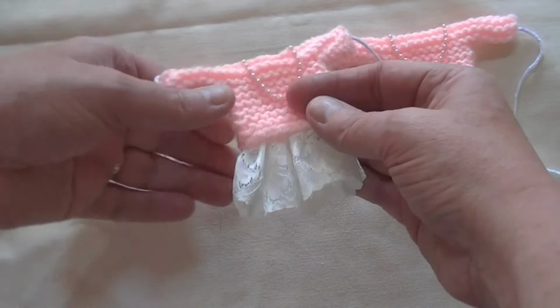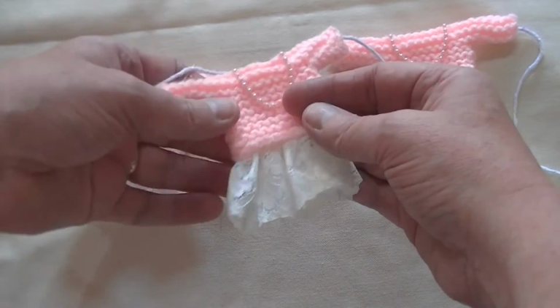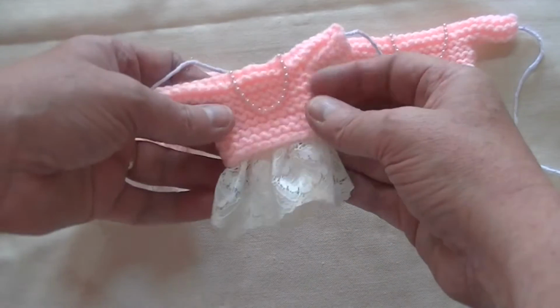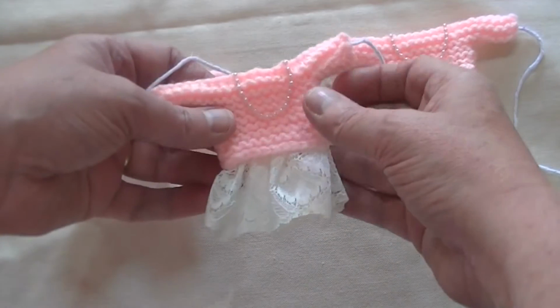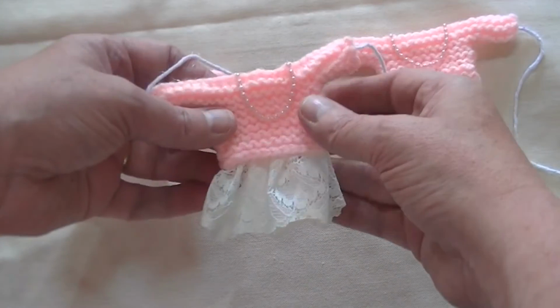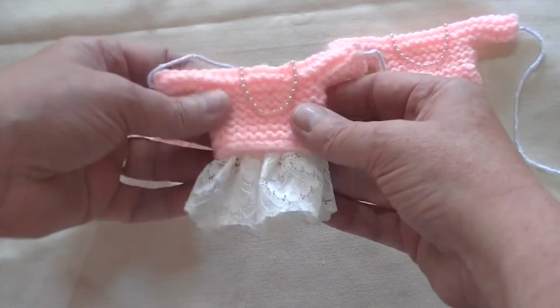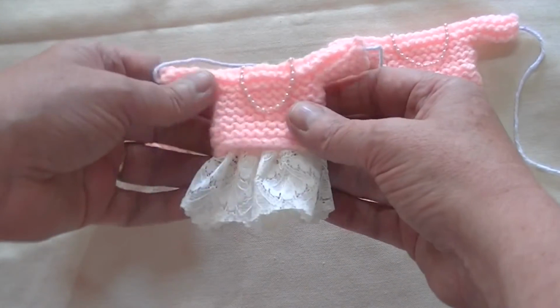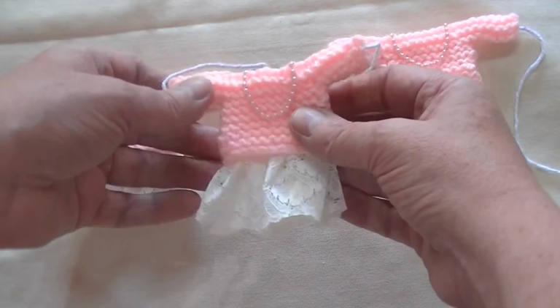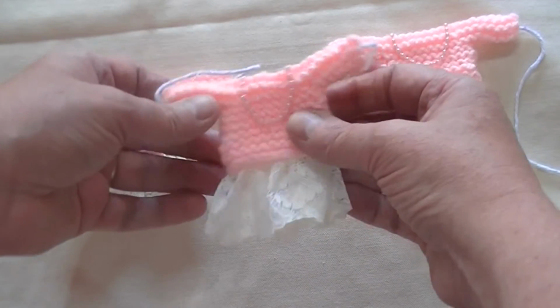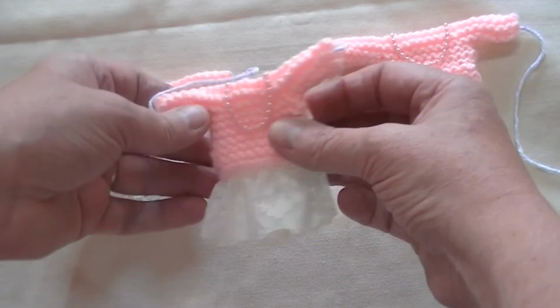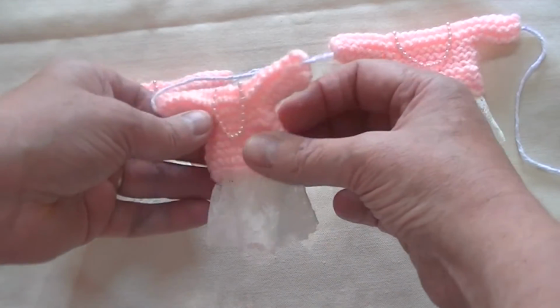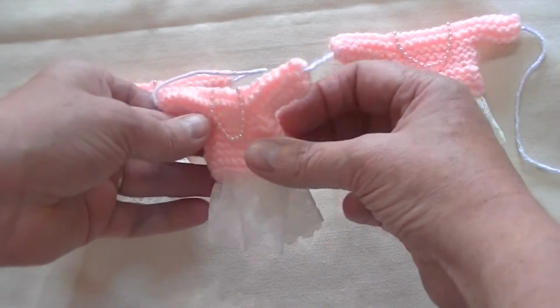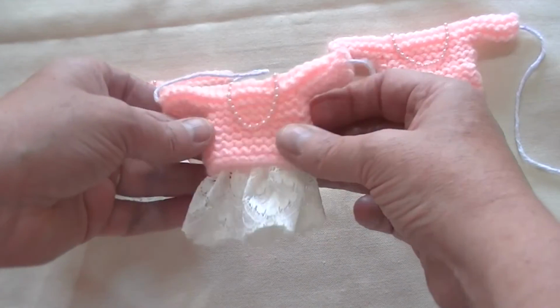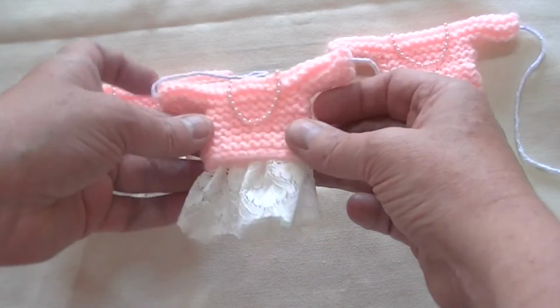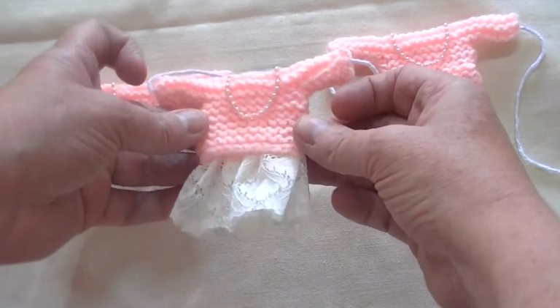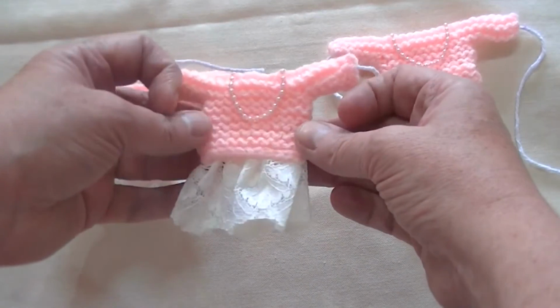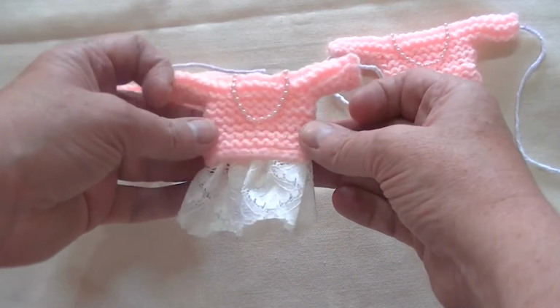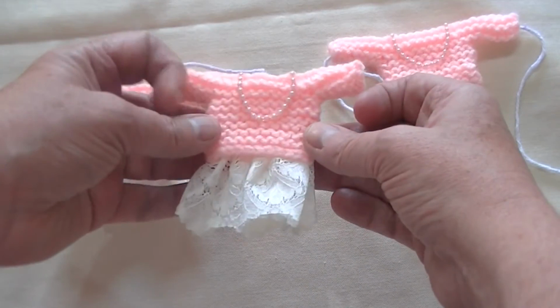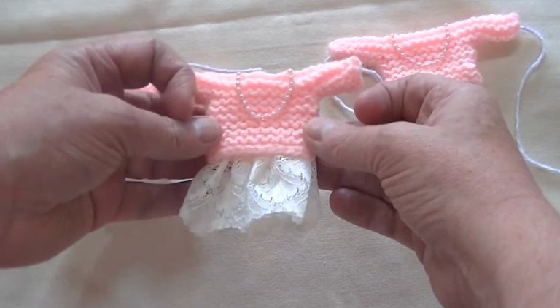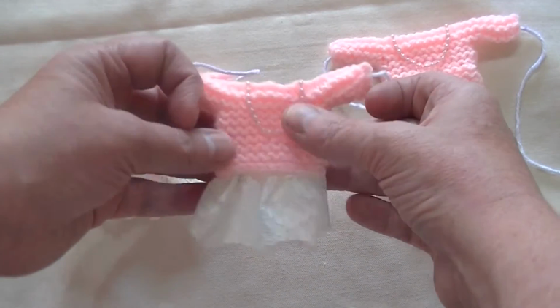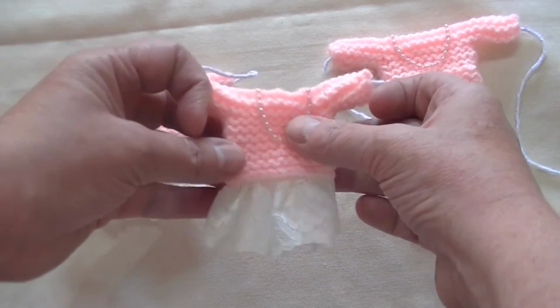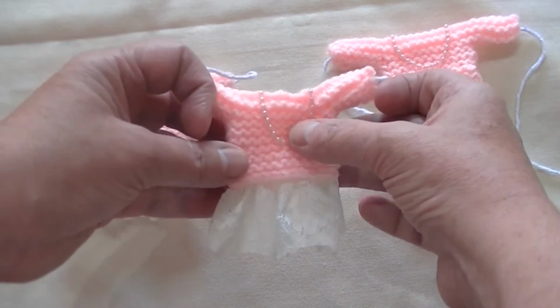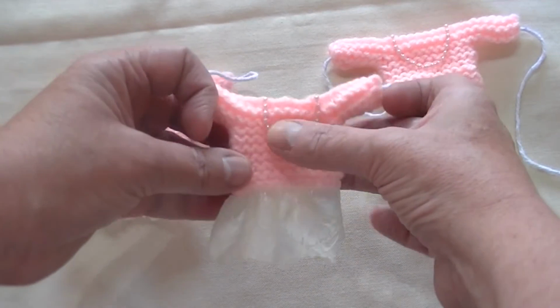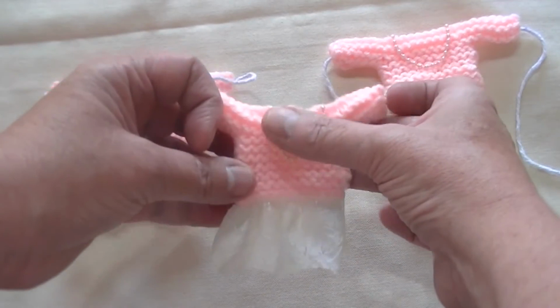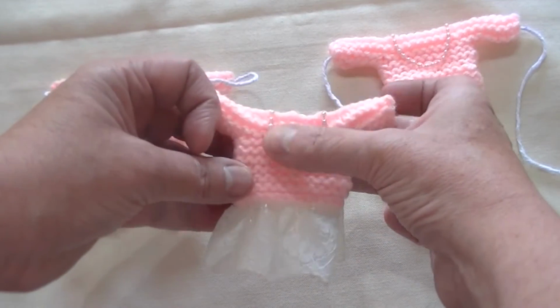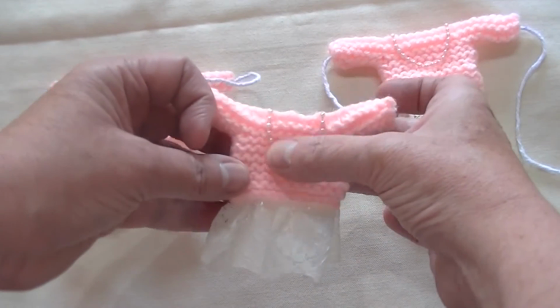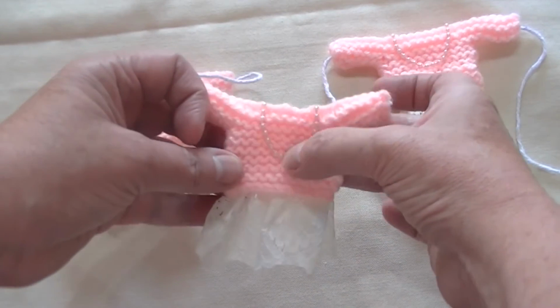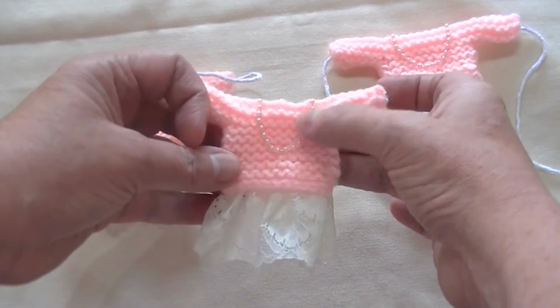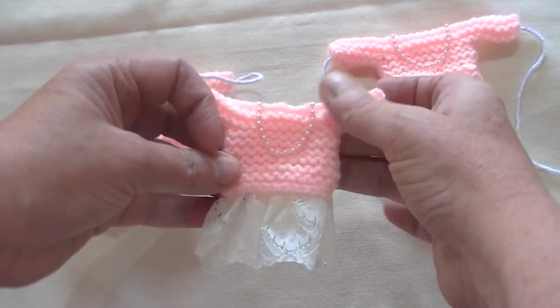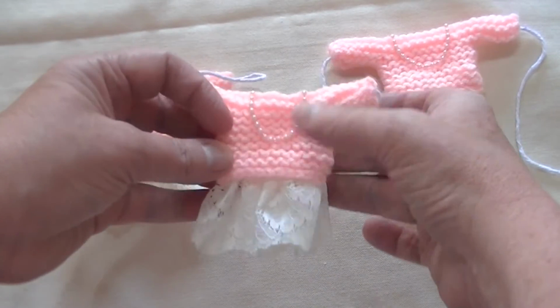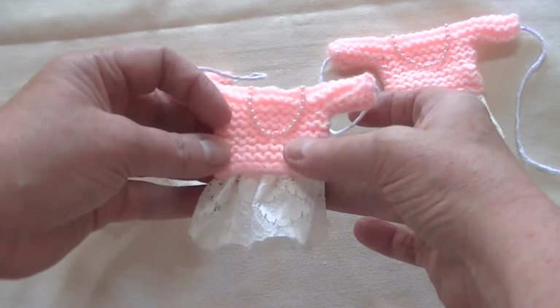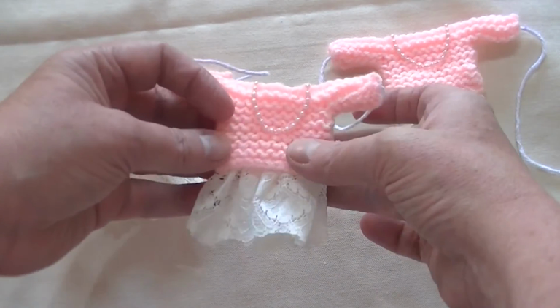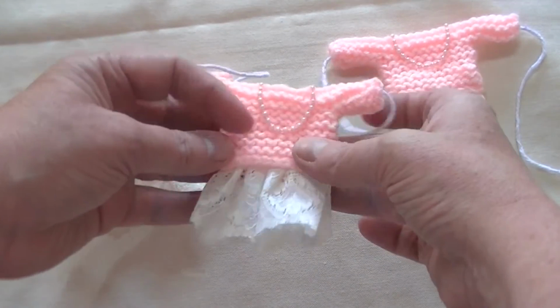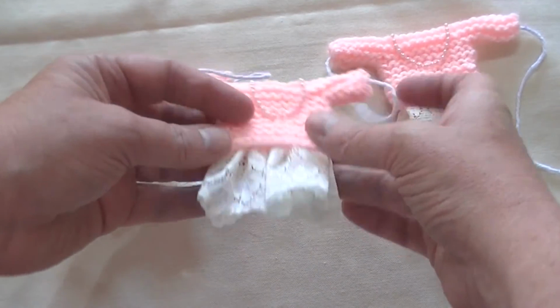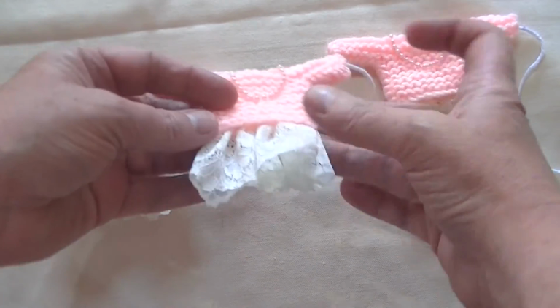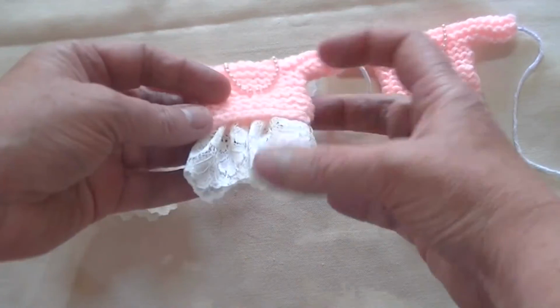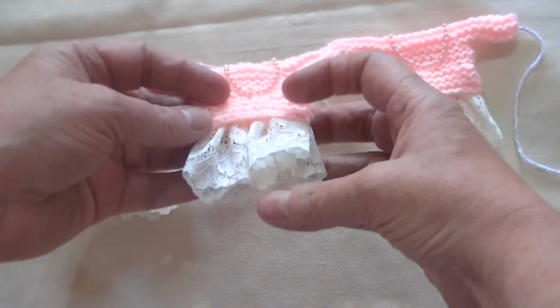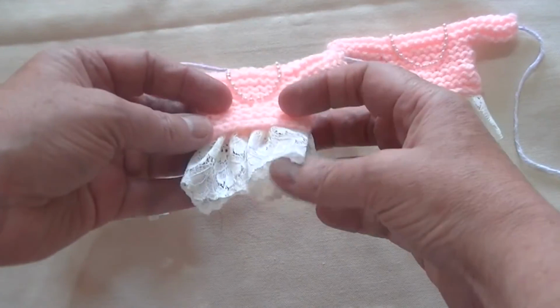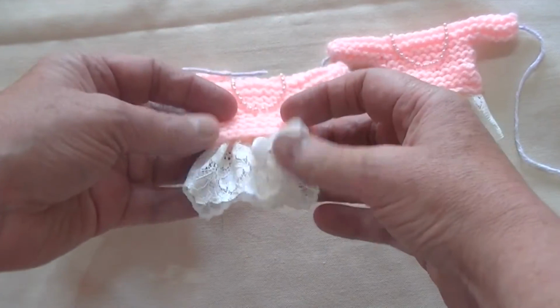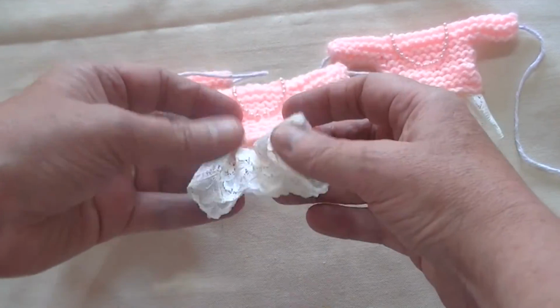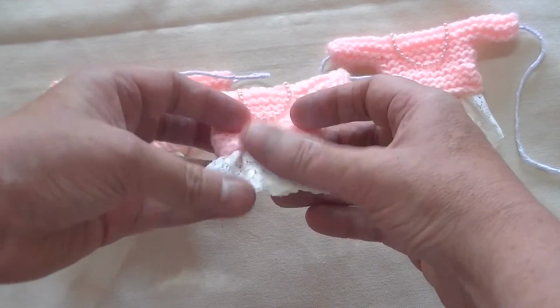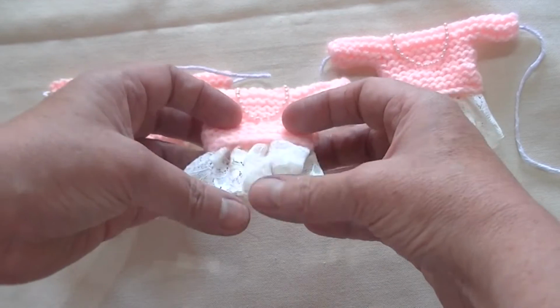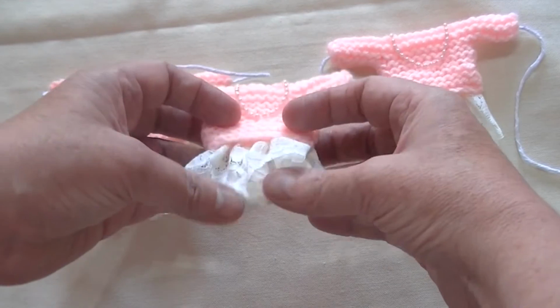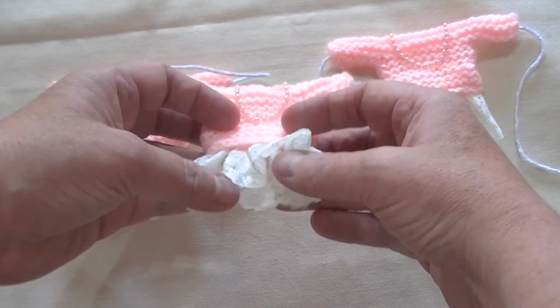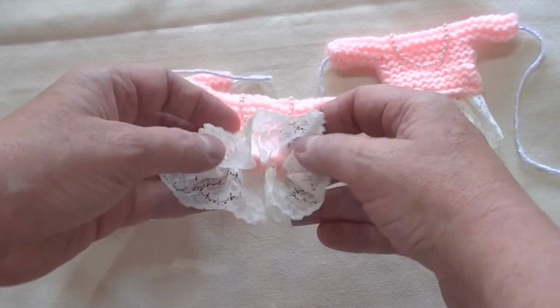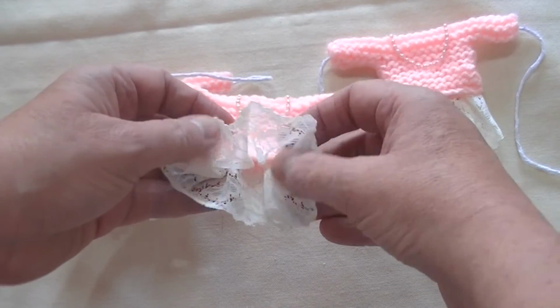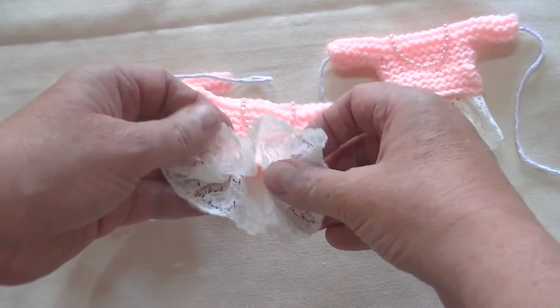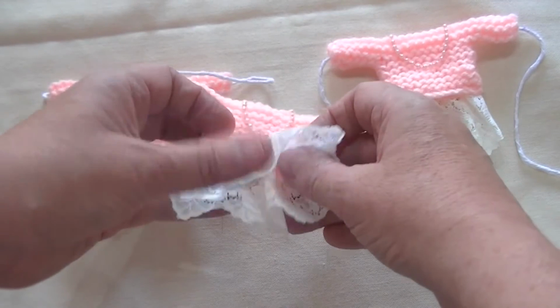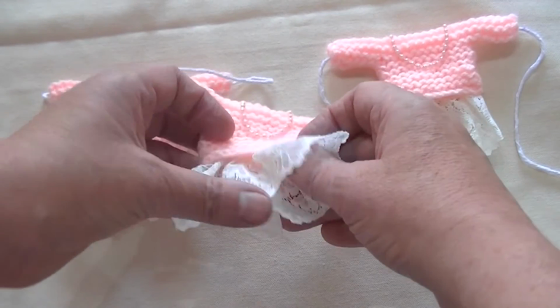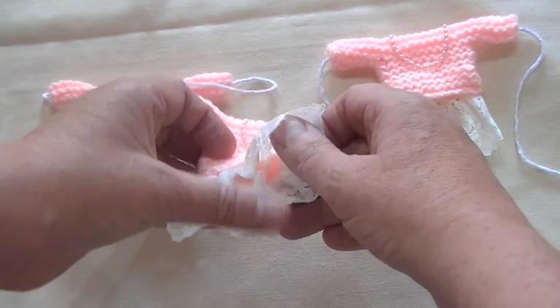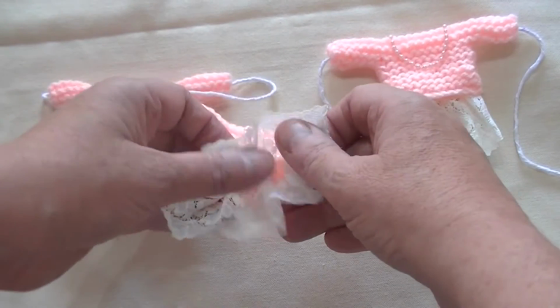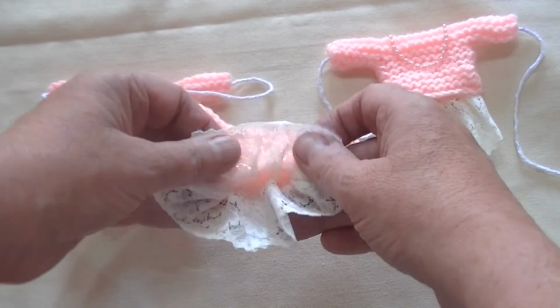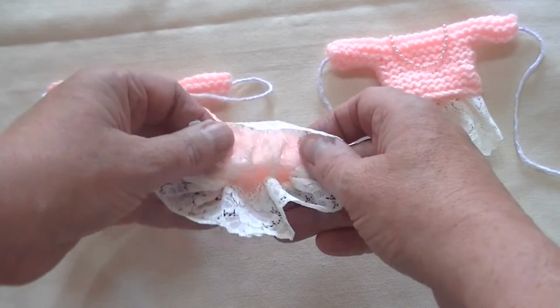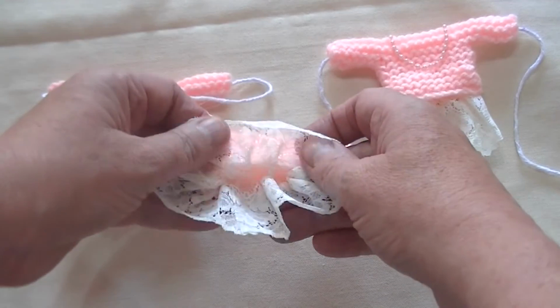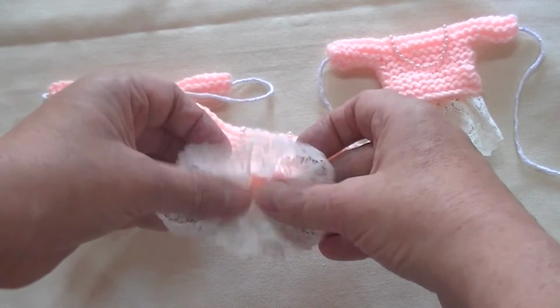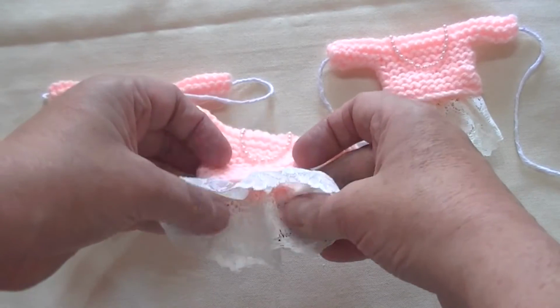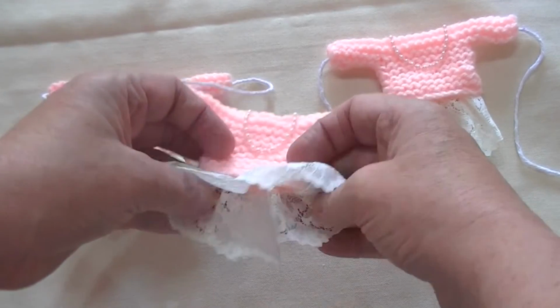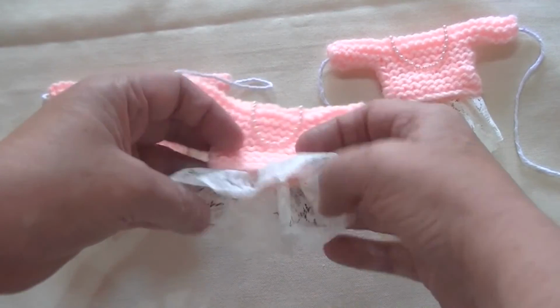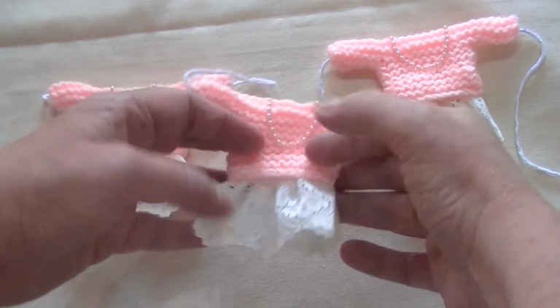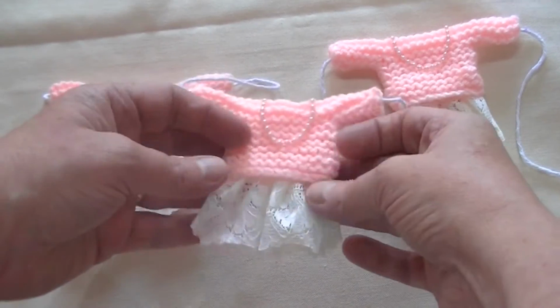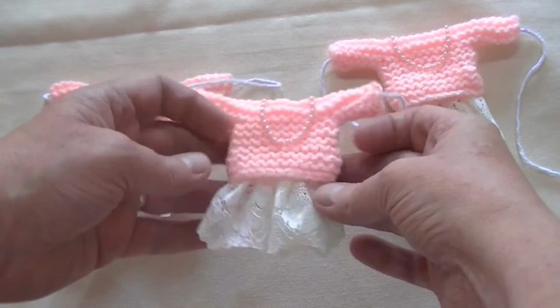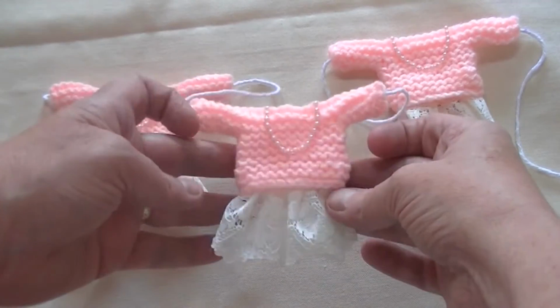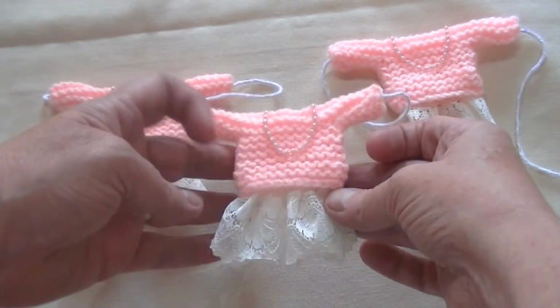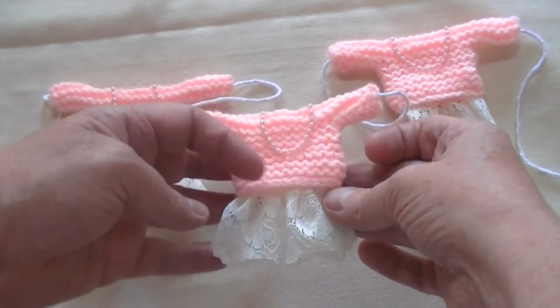I've knitted the jumpers, put a little pearl round, and I've used some lace for the skirt because I thought it looked quite pretty.